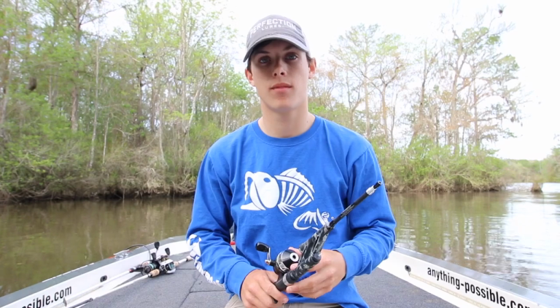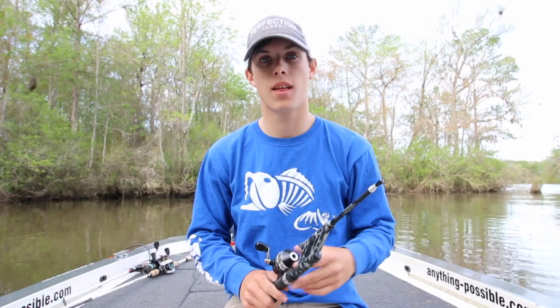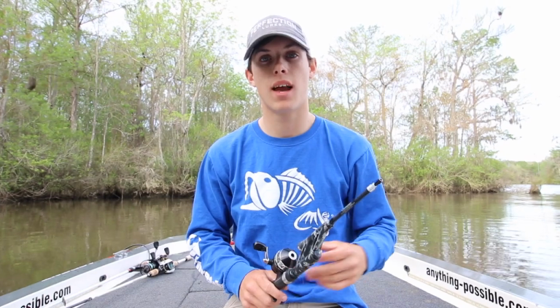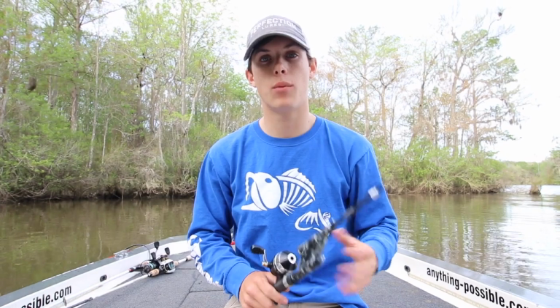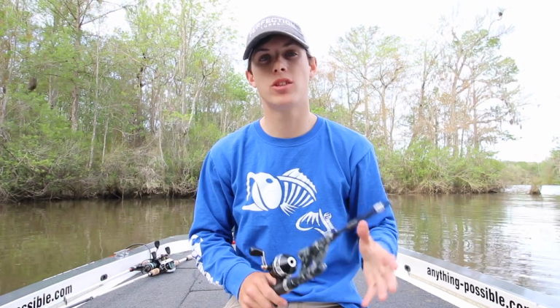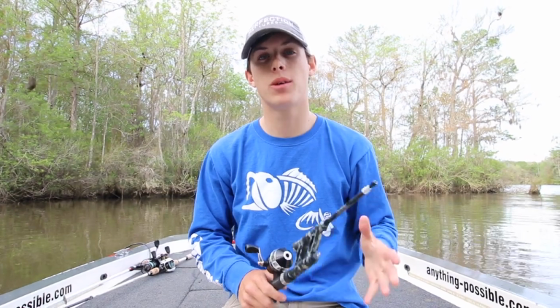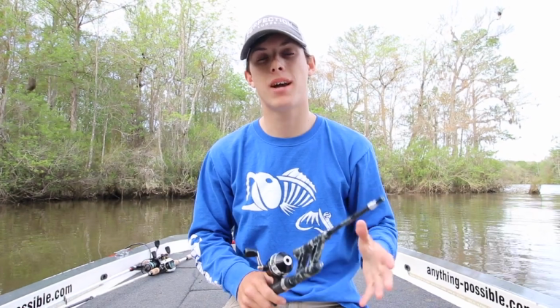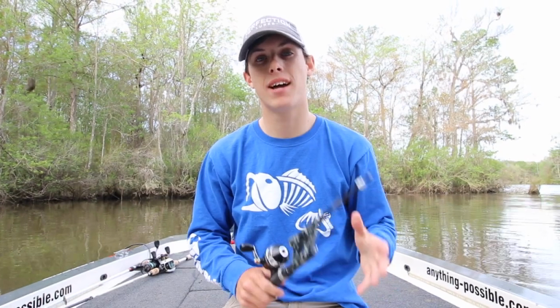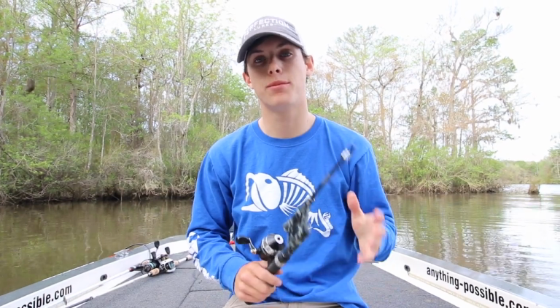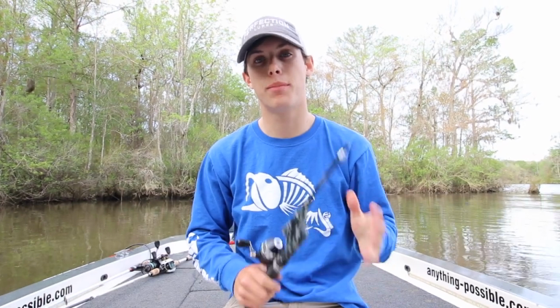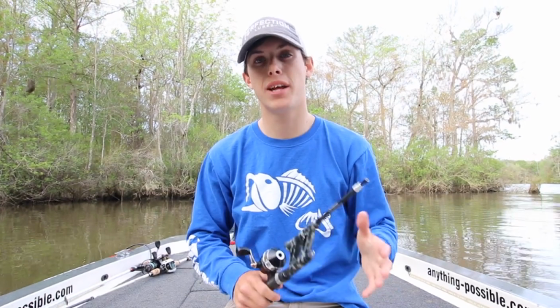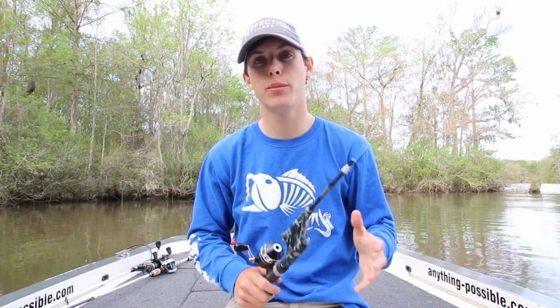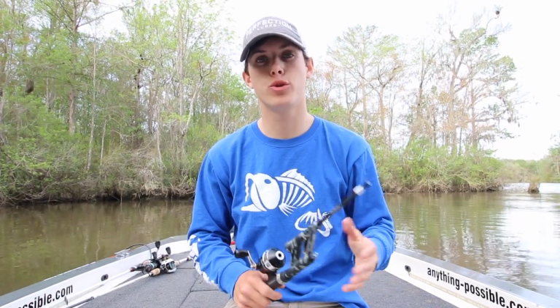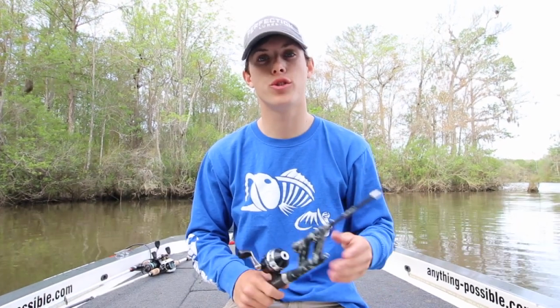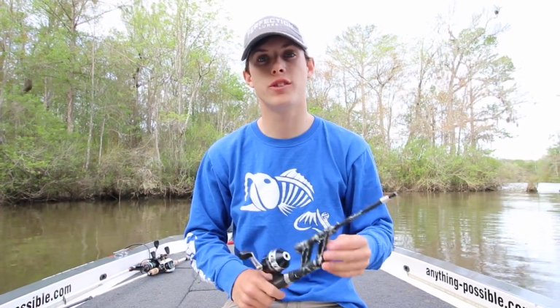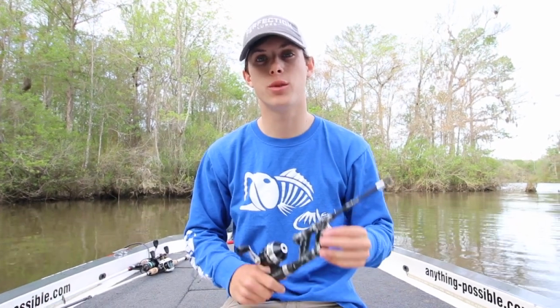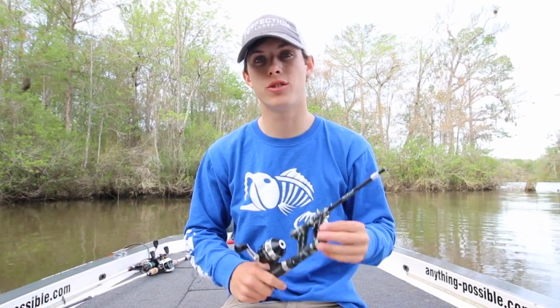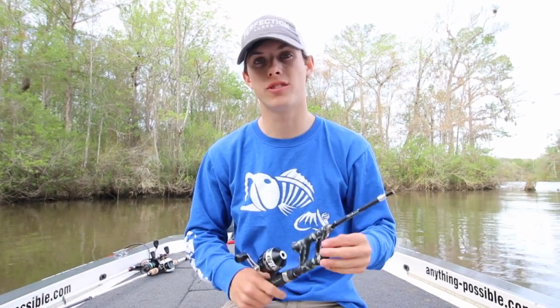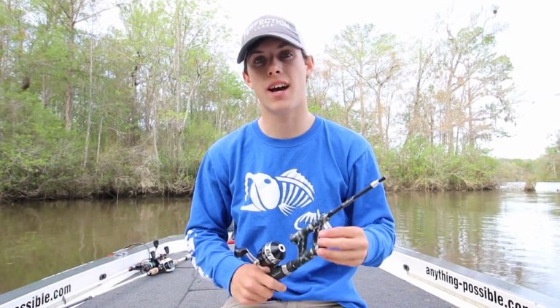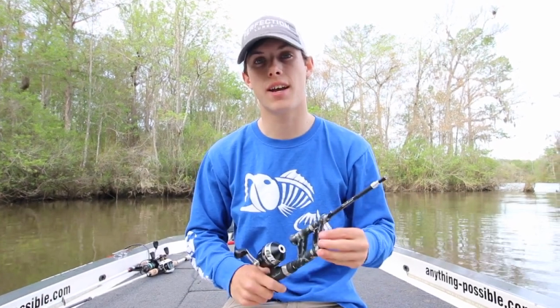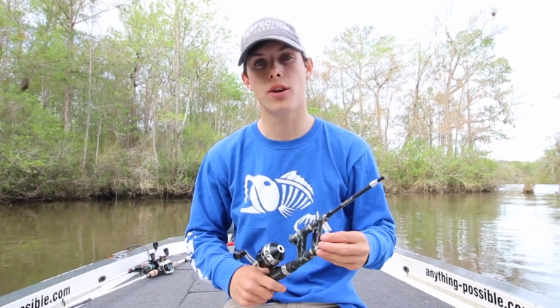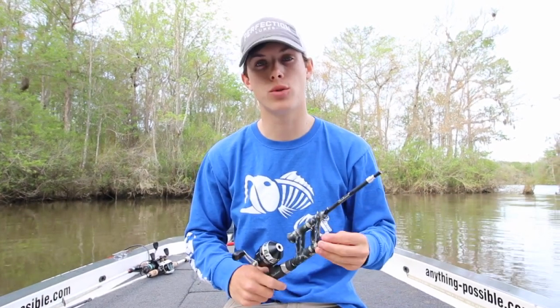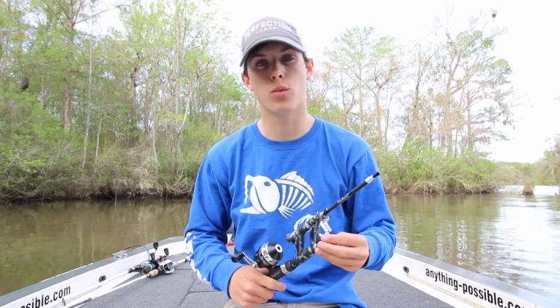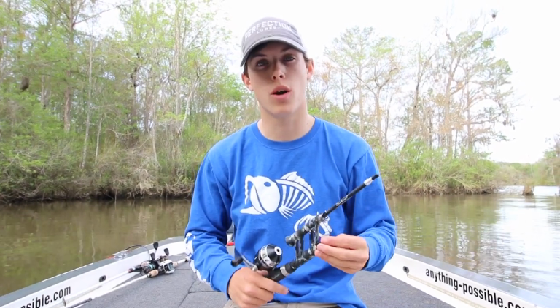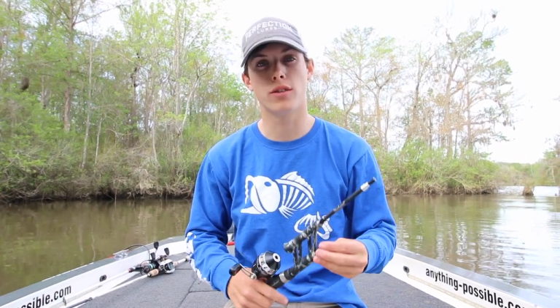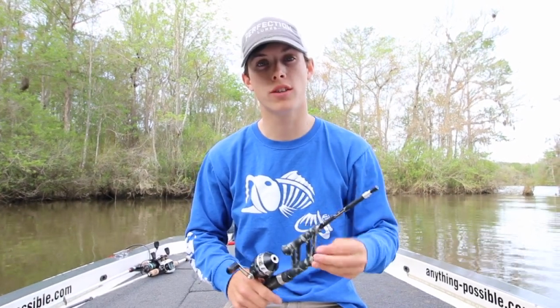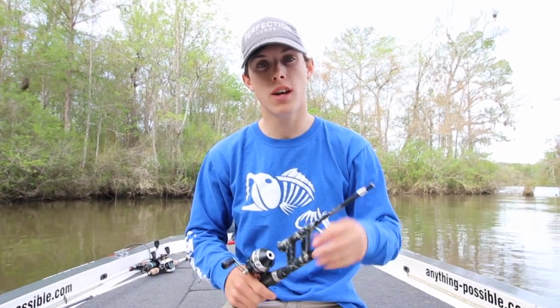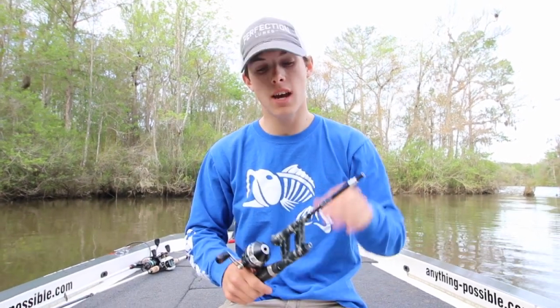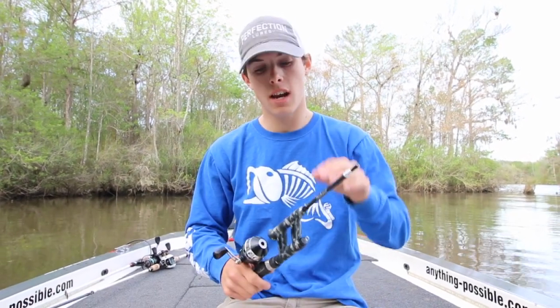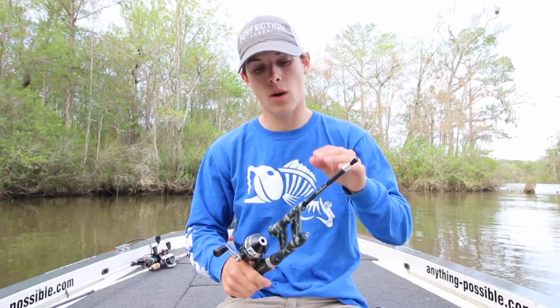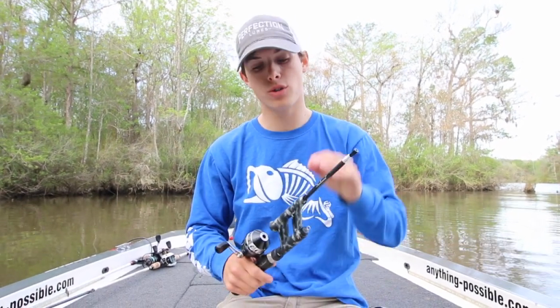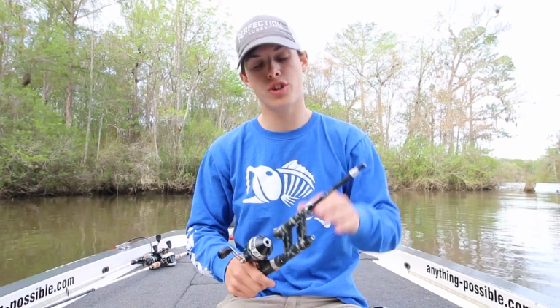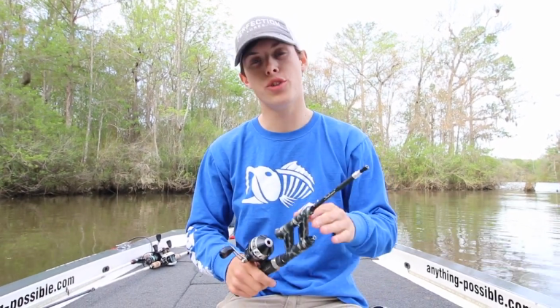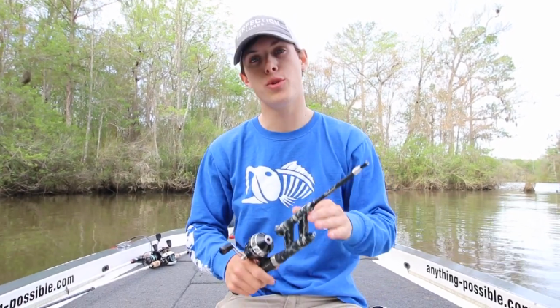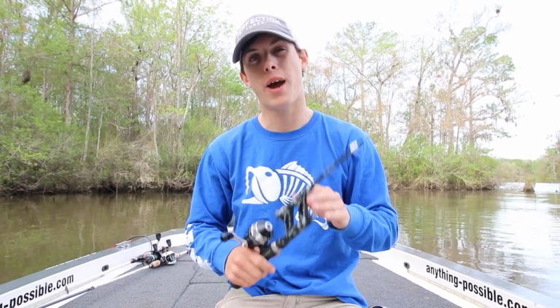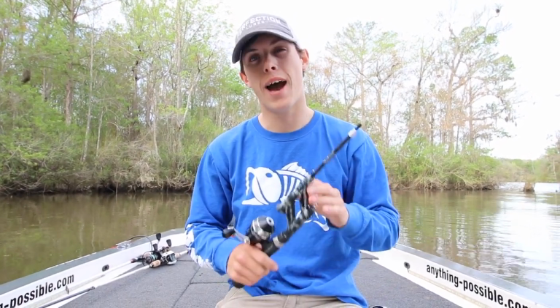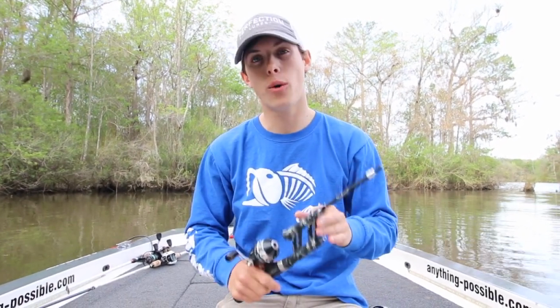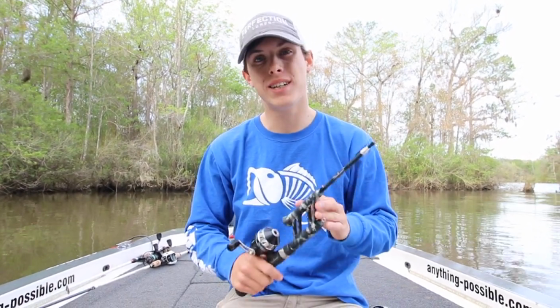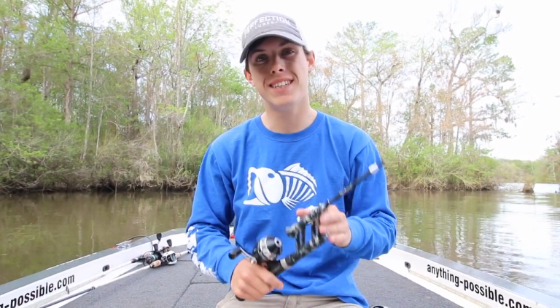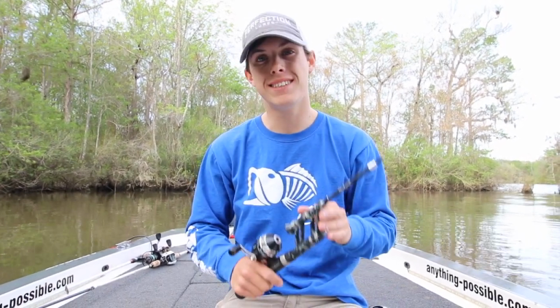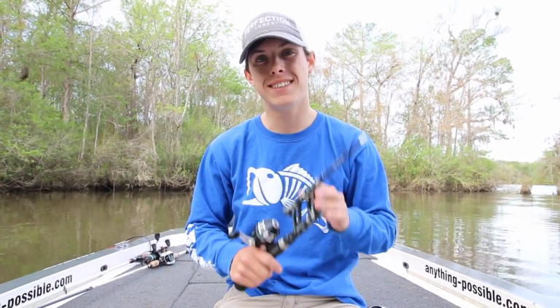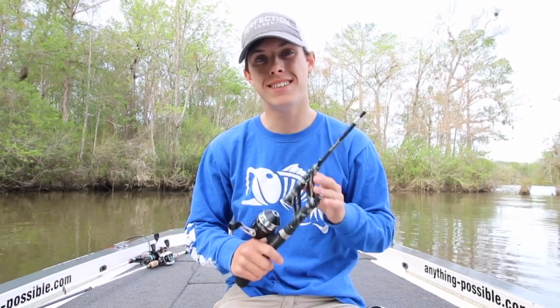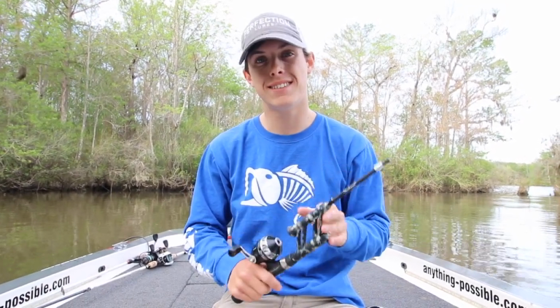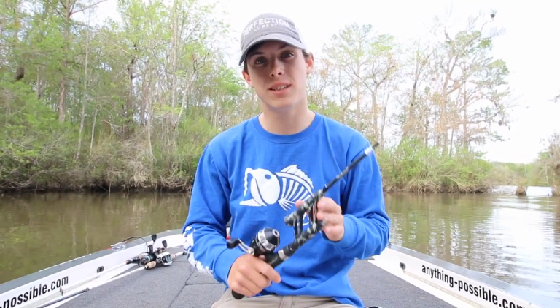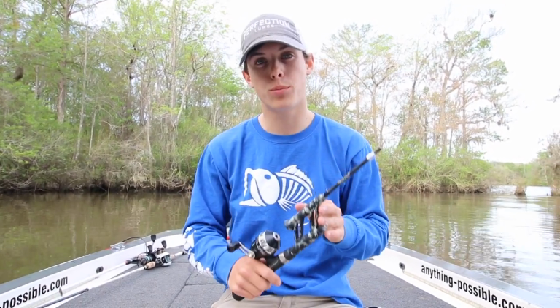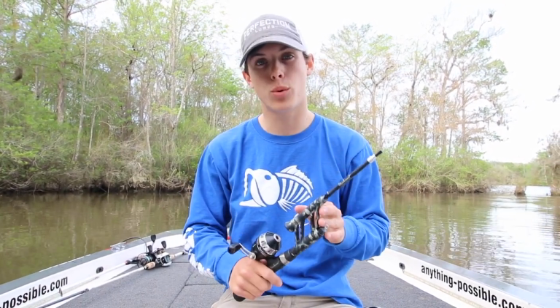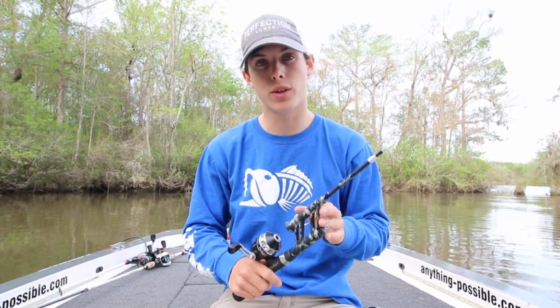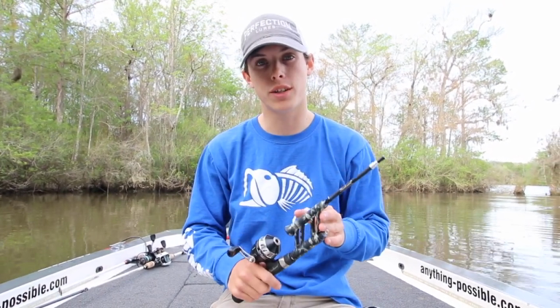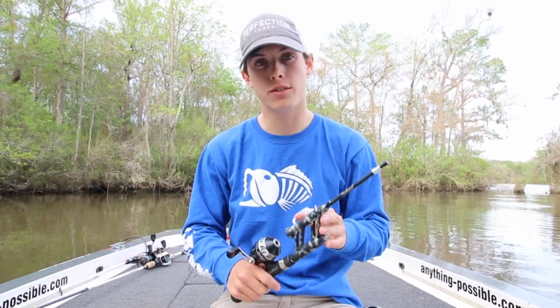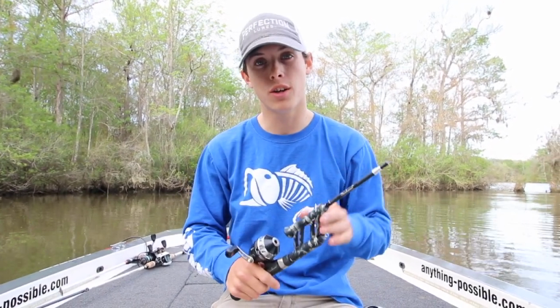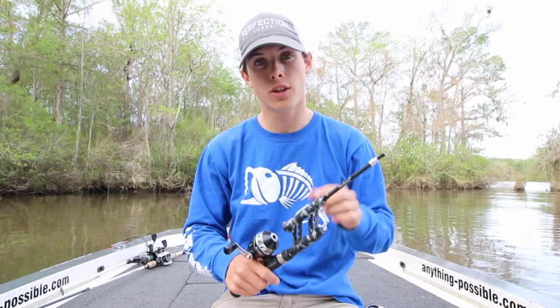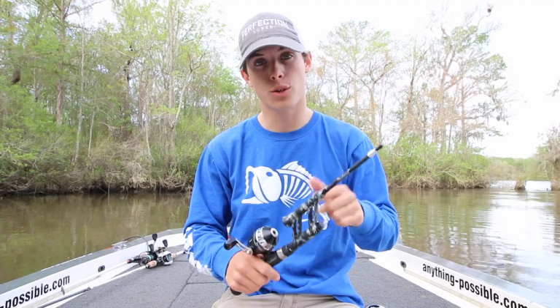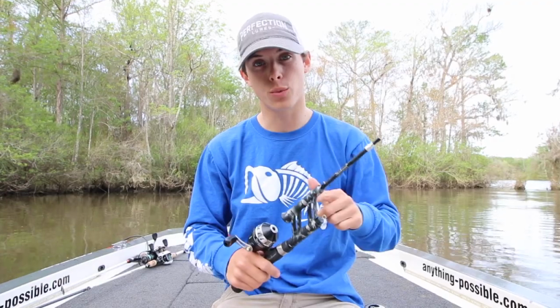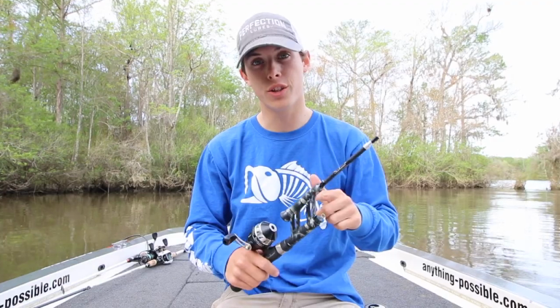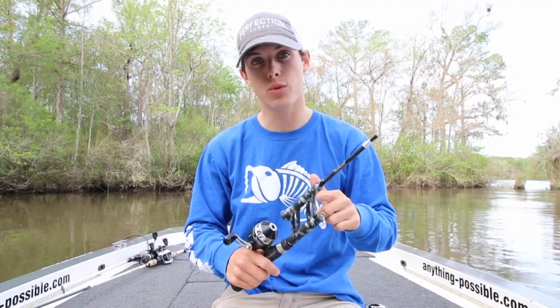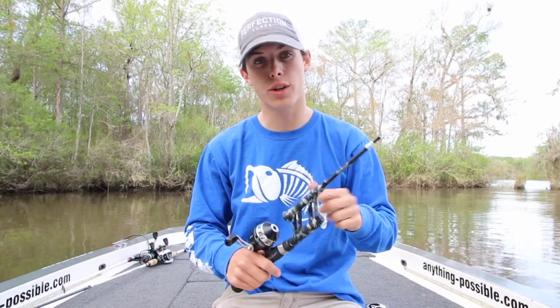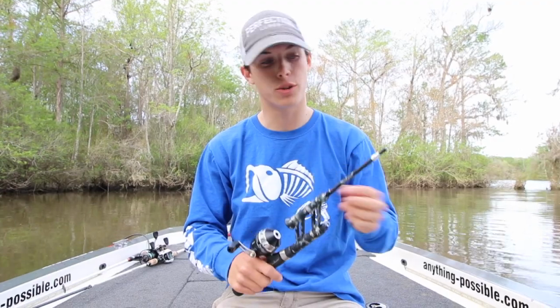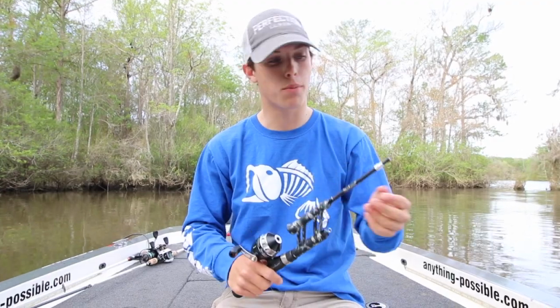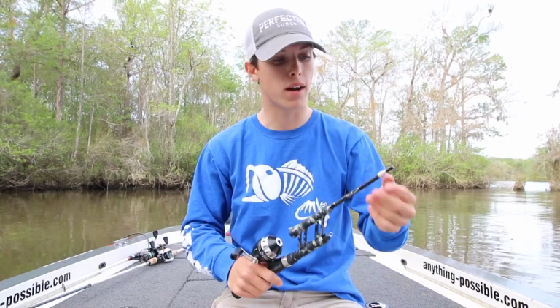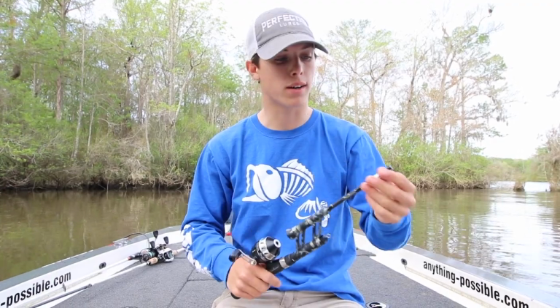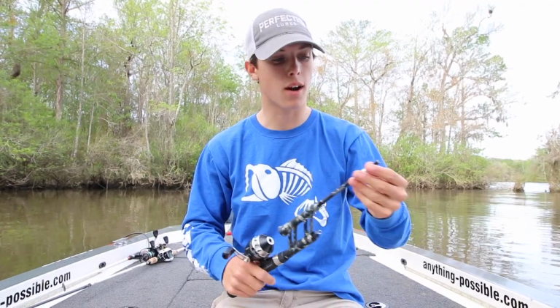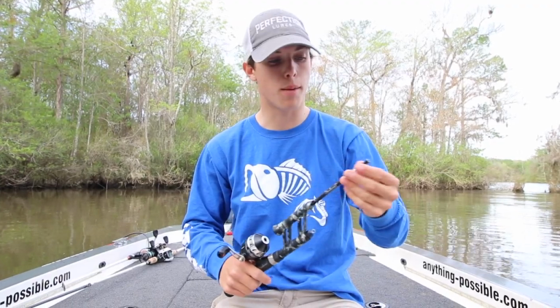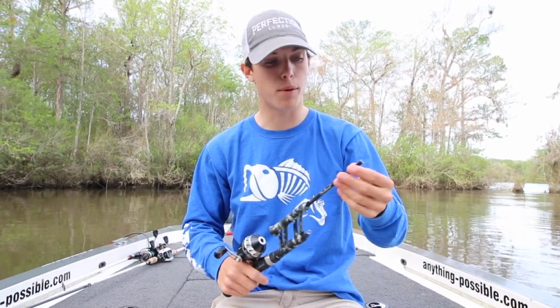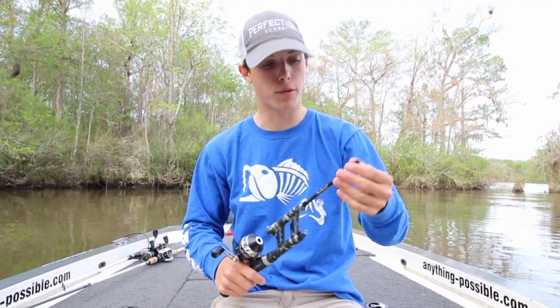Hey, what's up guys. Bailey Butrees here with Steinhauser Rods, and I want to show you how easy and simple it is to rethread your pocket combo.